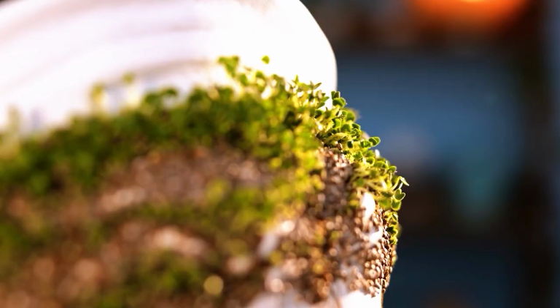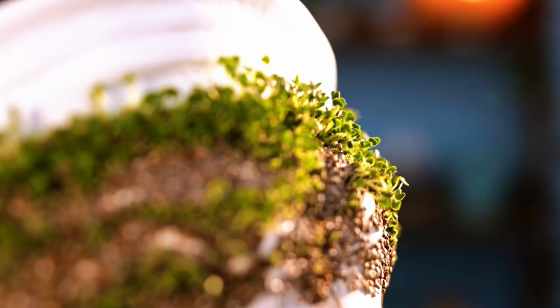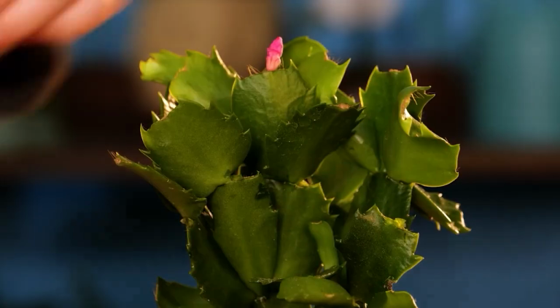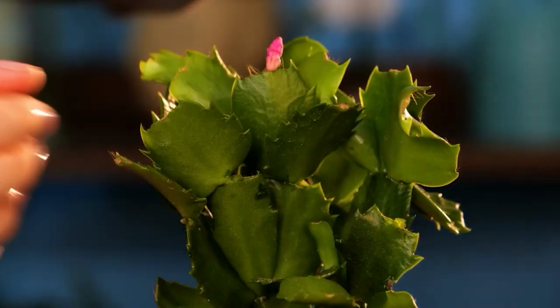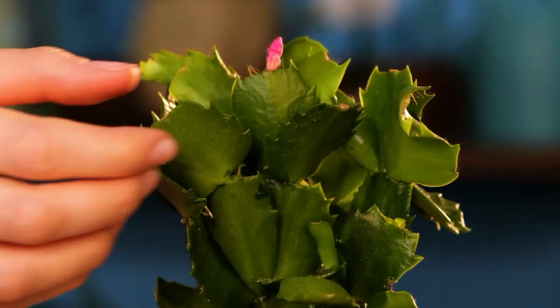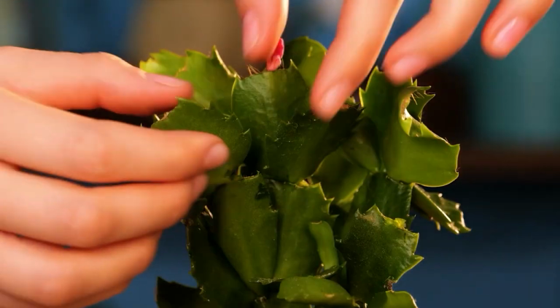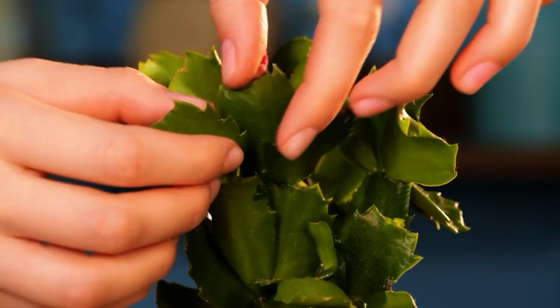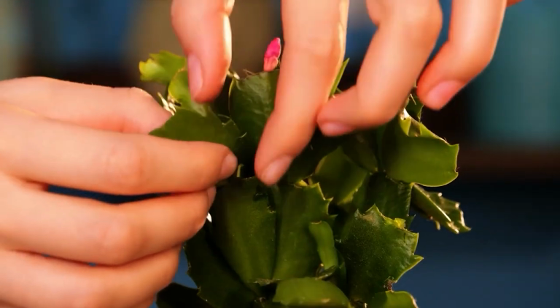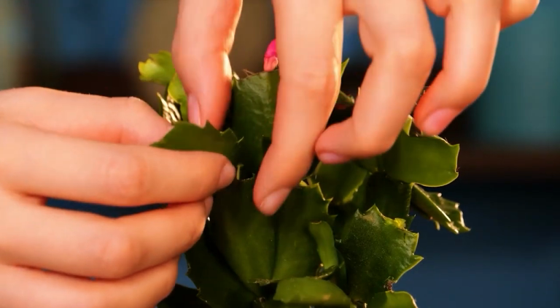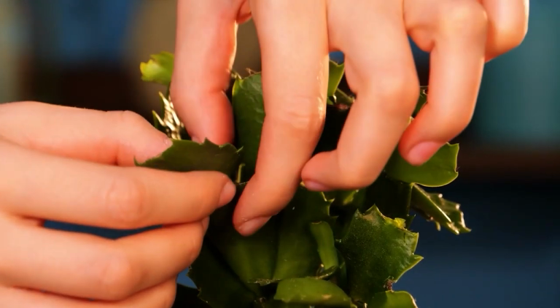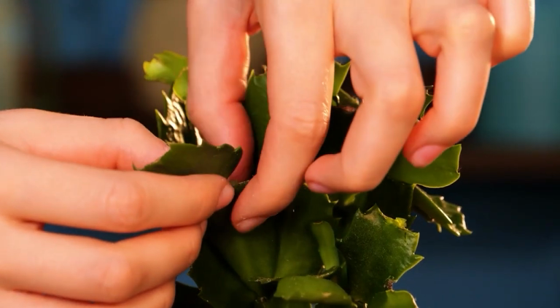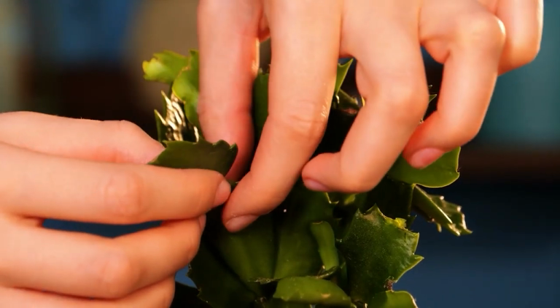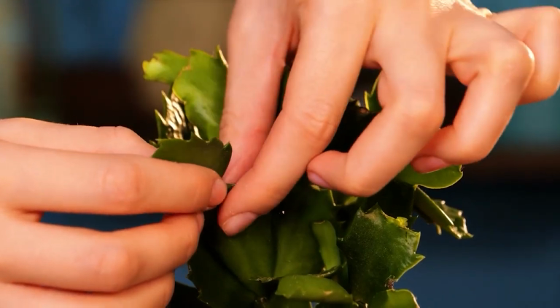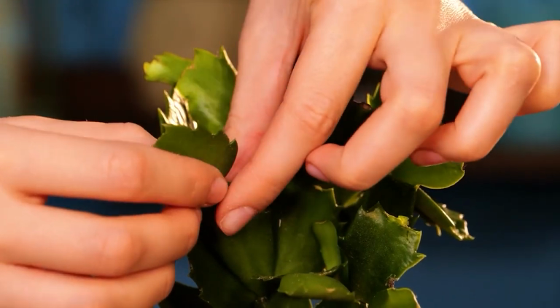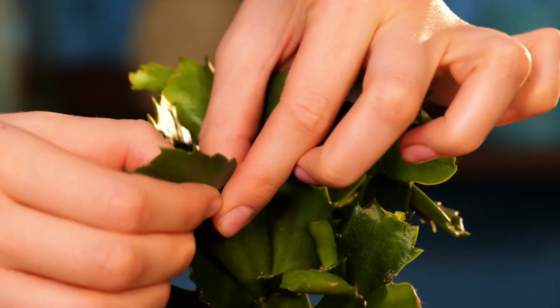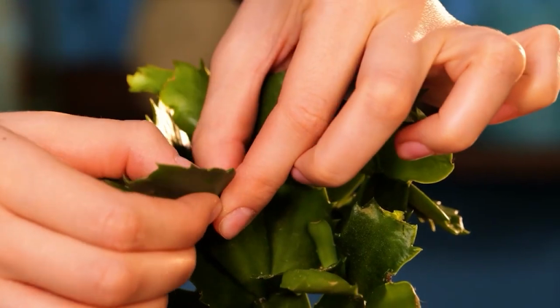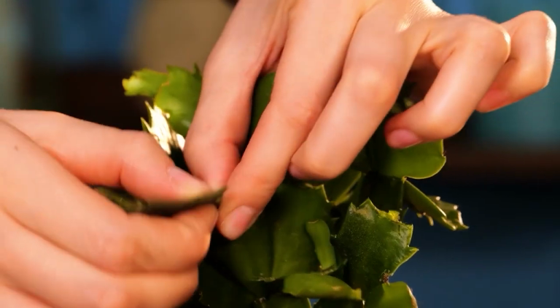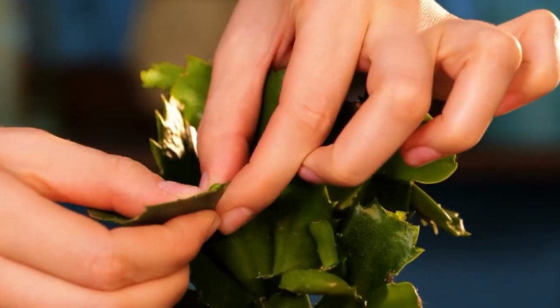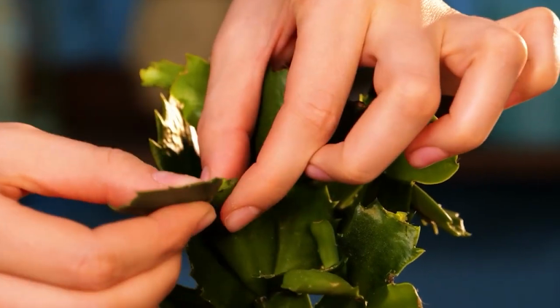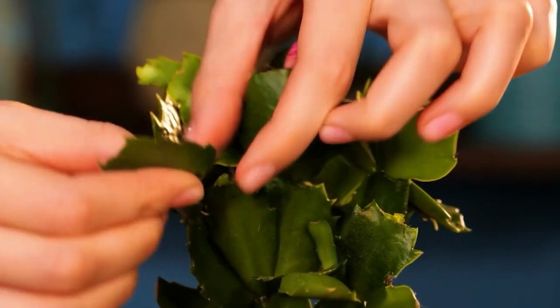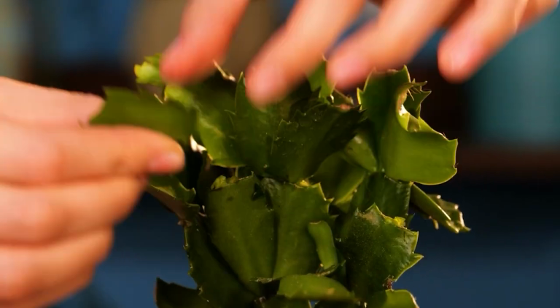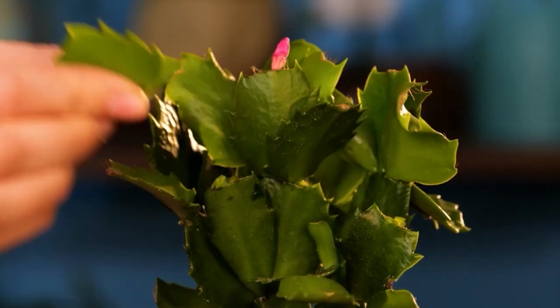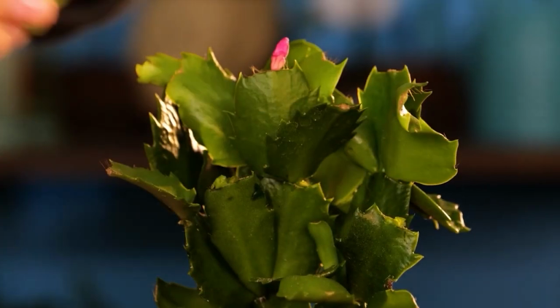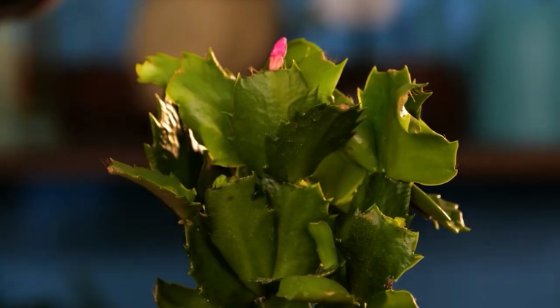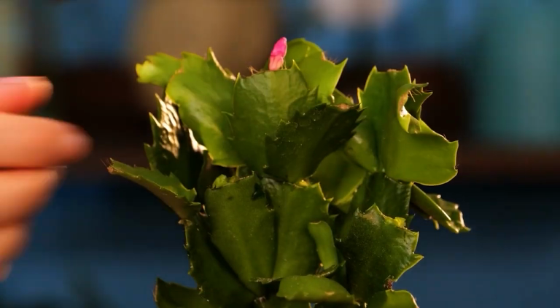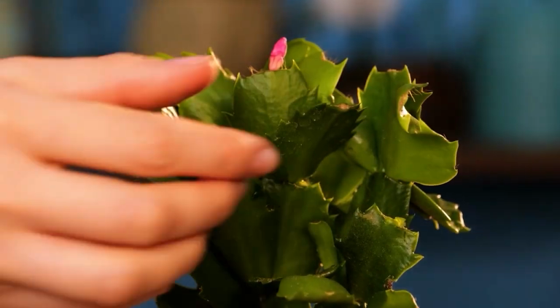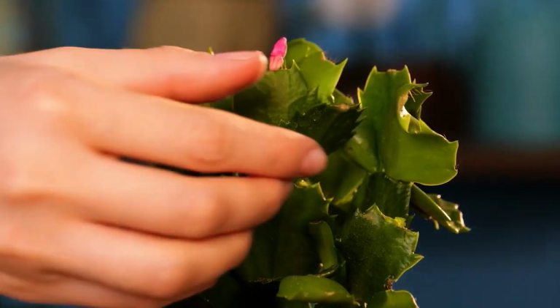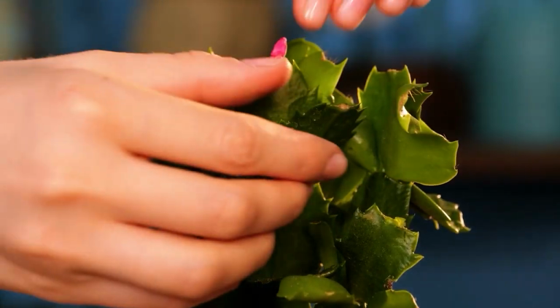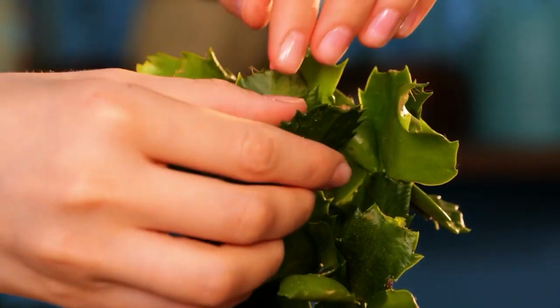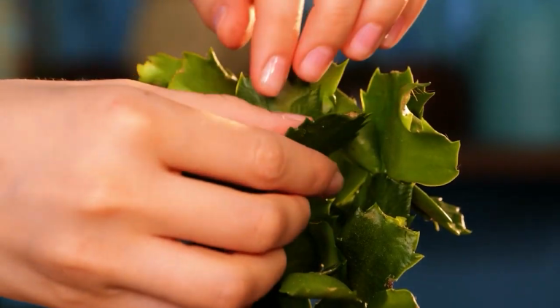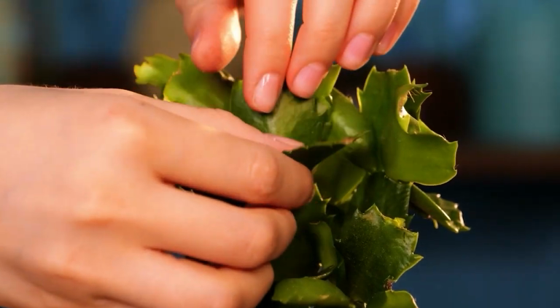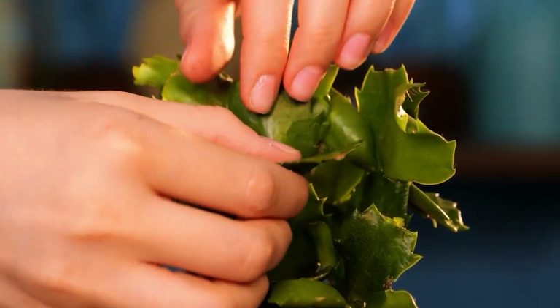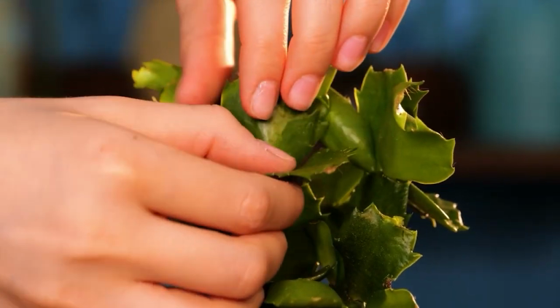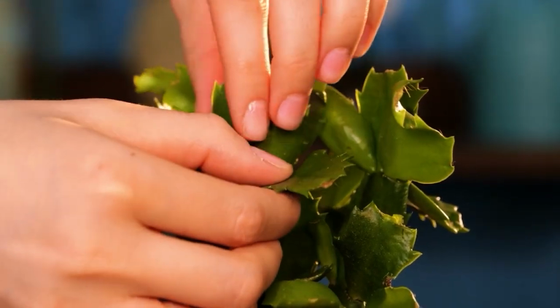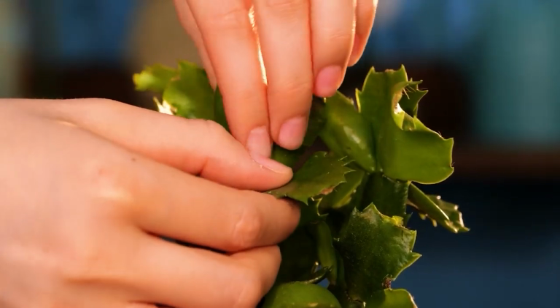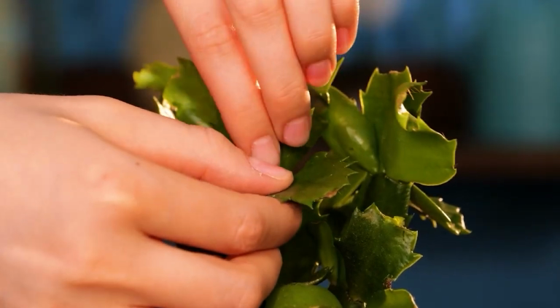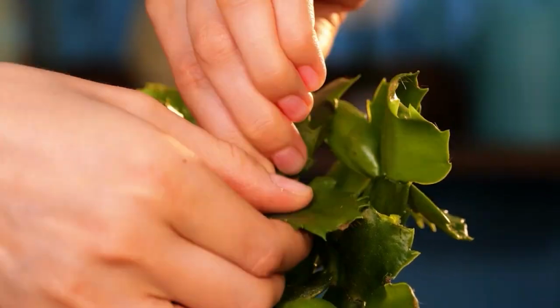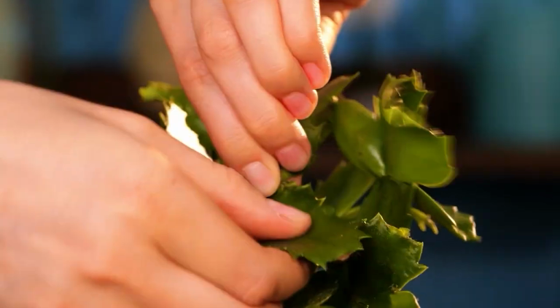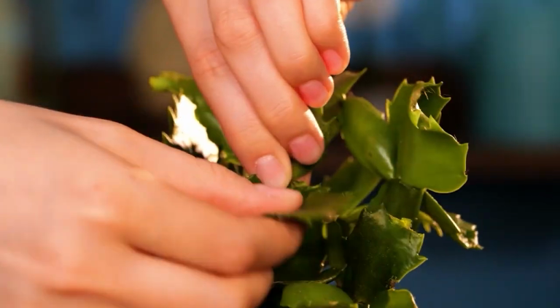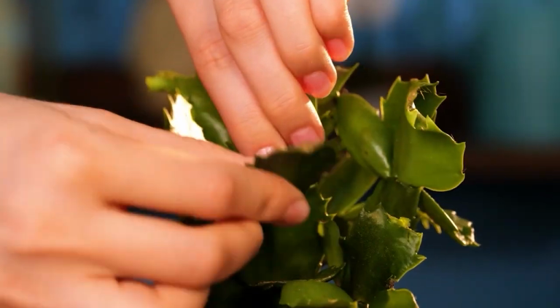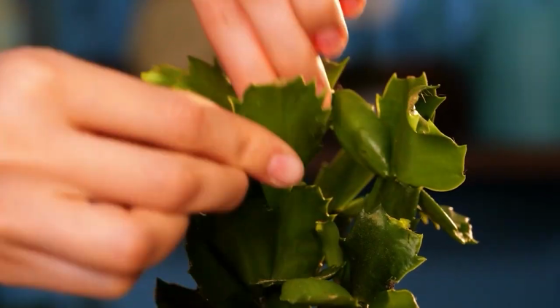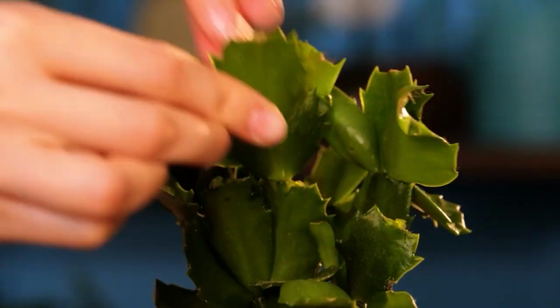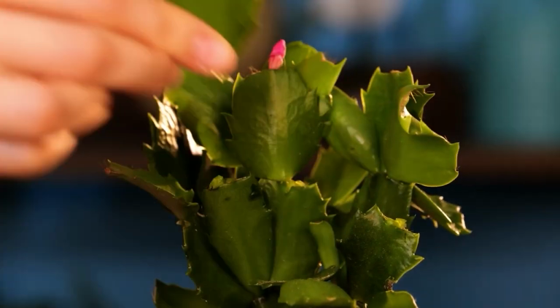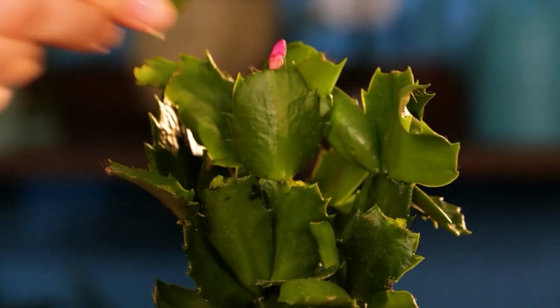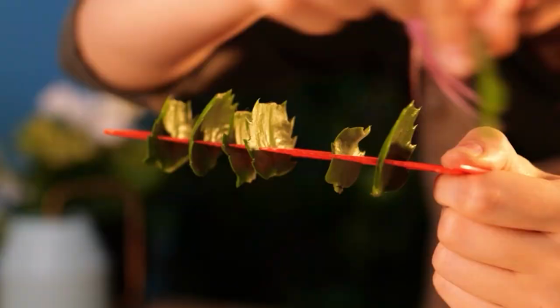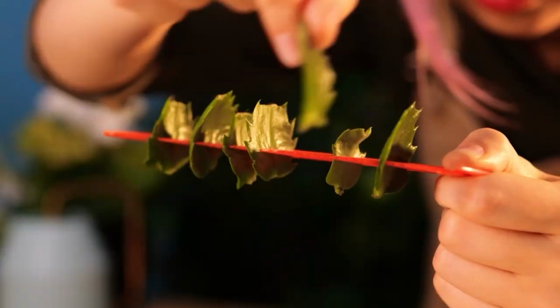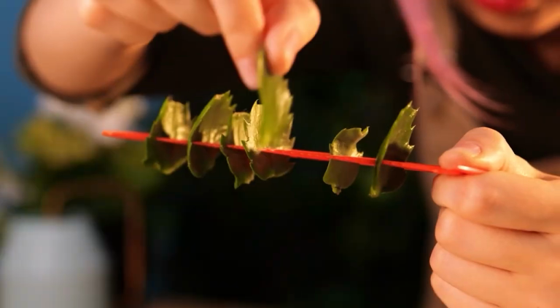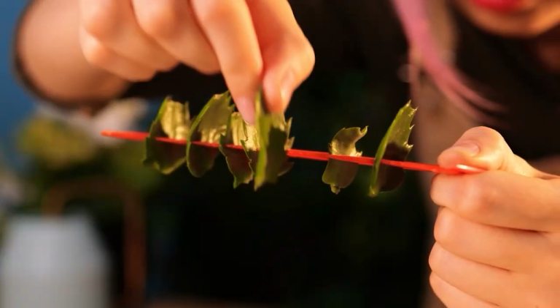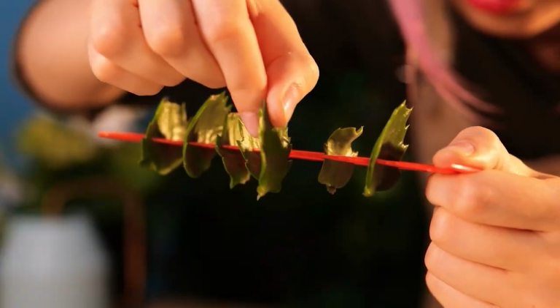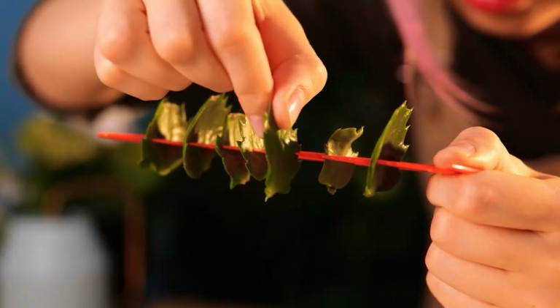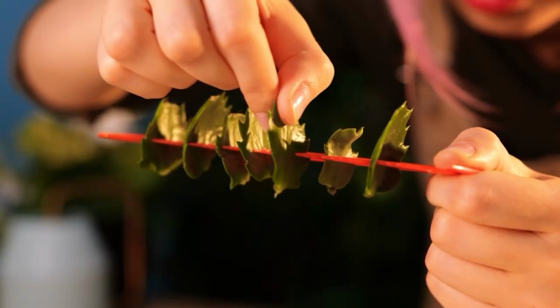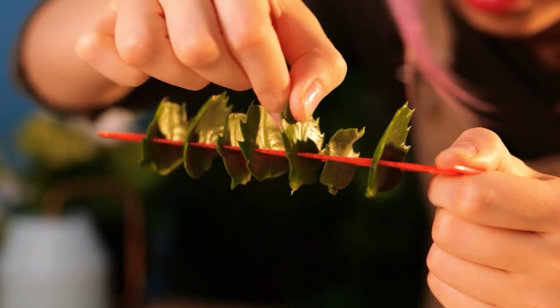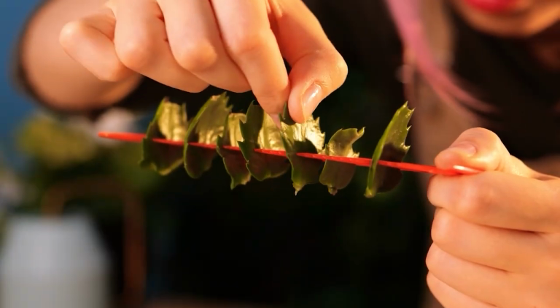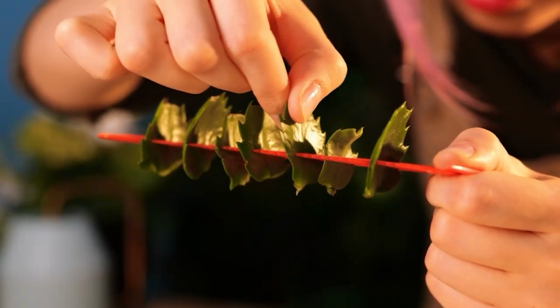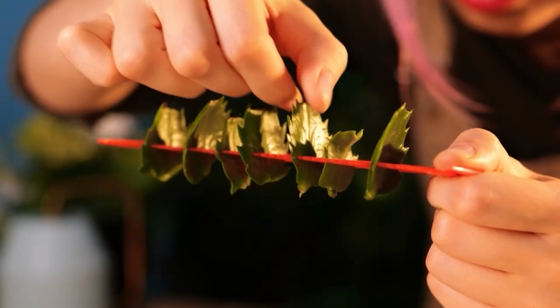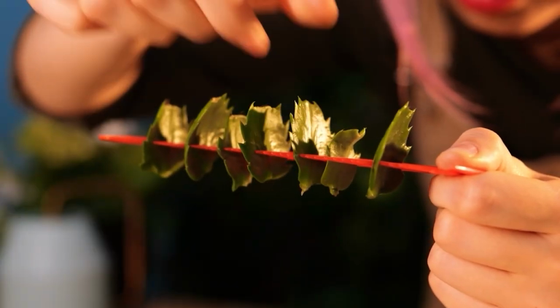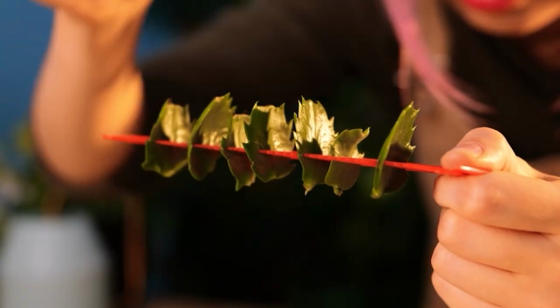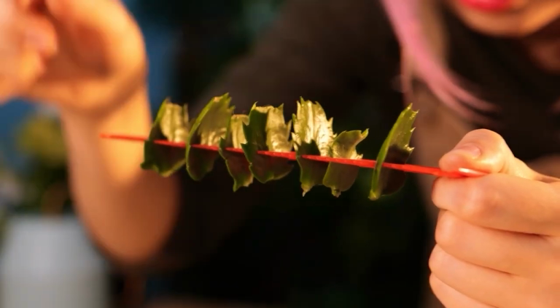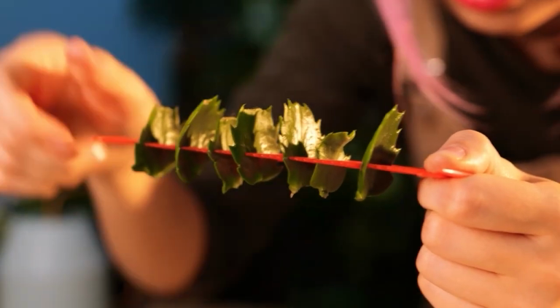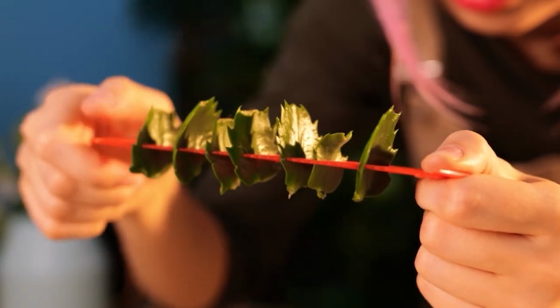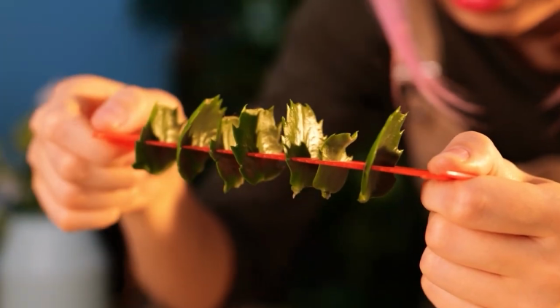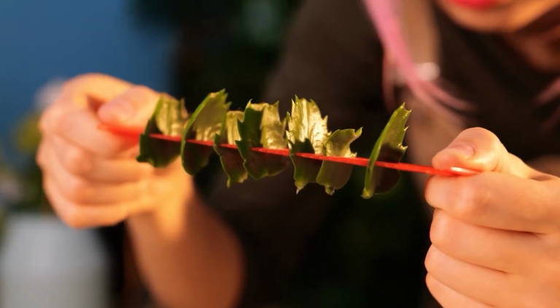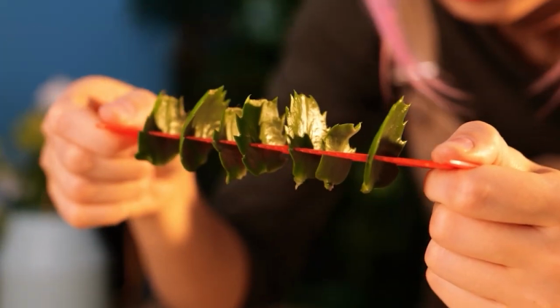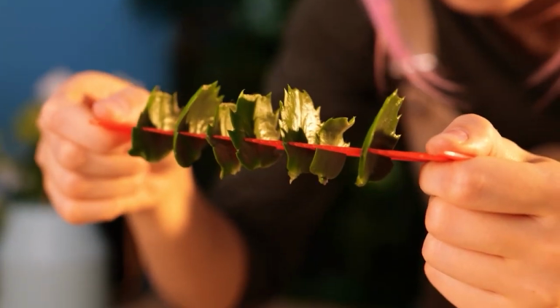For our last tip, we'll be using a straight comb. A perfect separator for cactus cuttings.